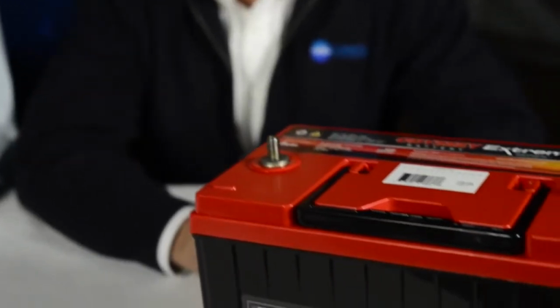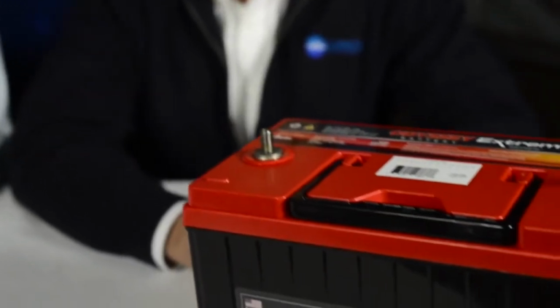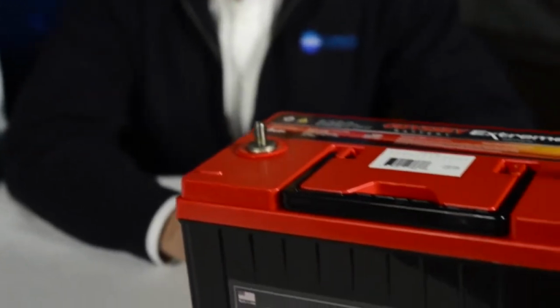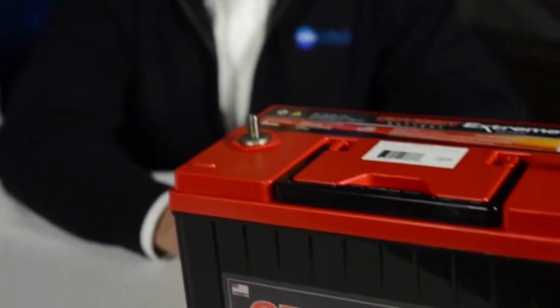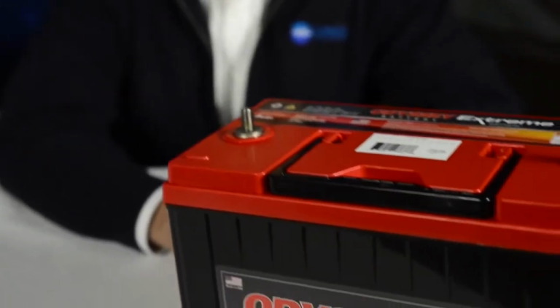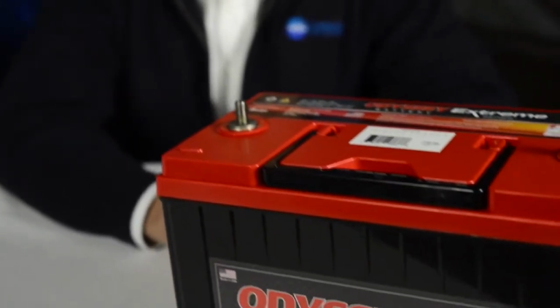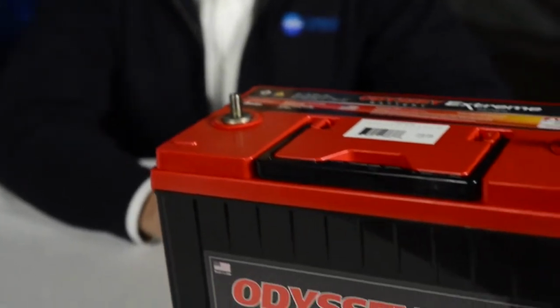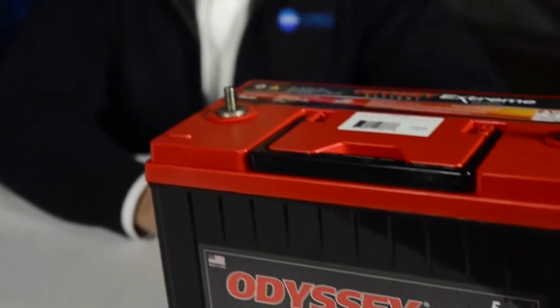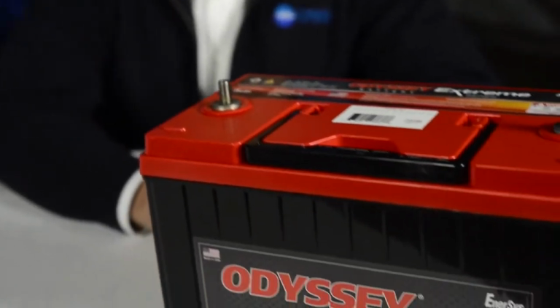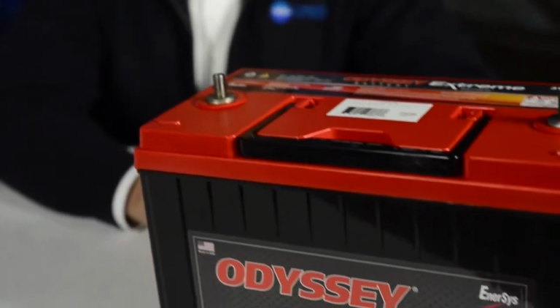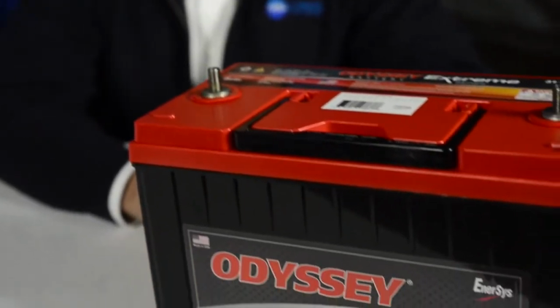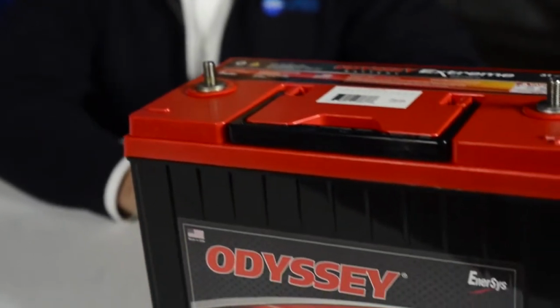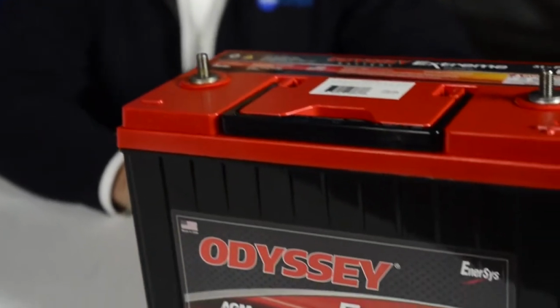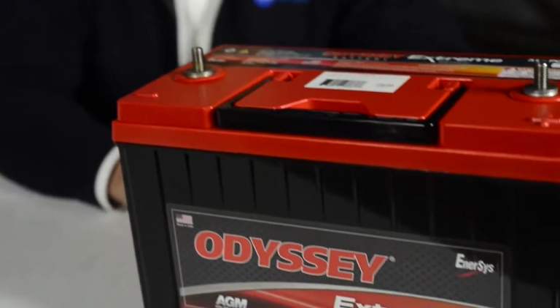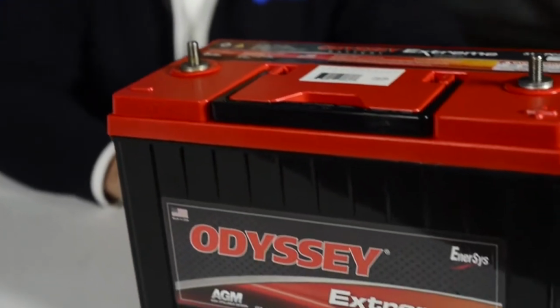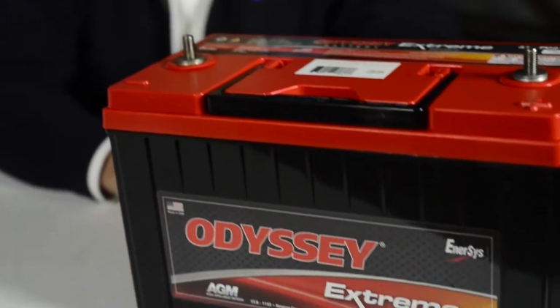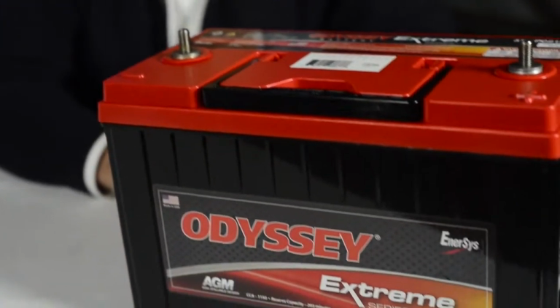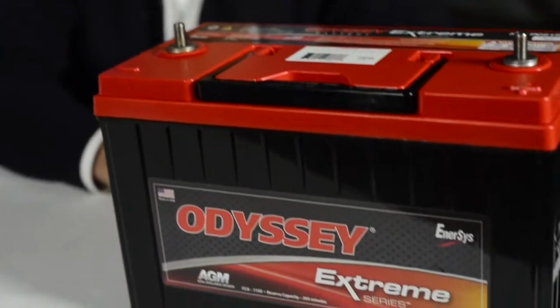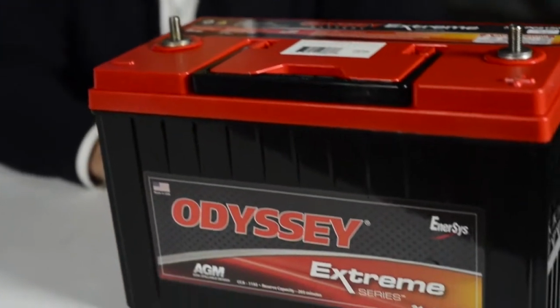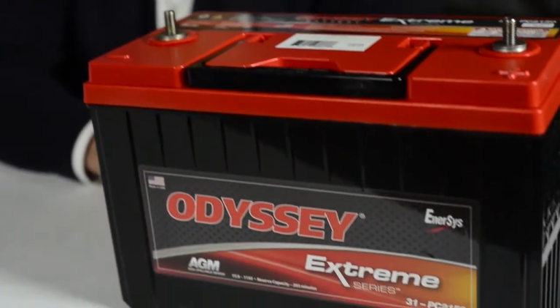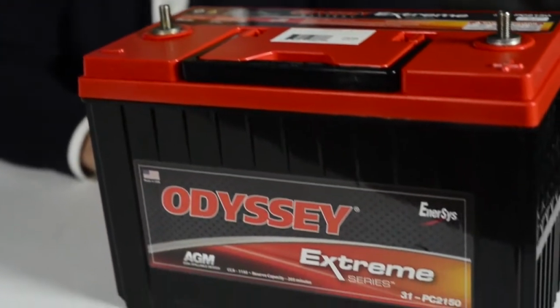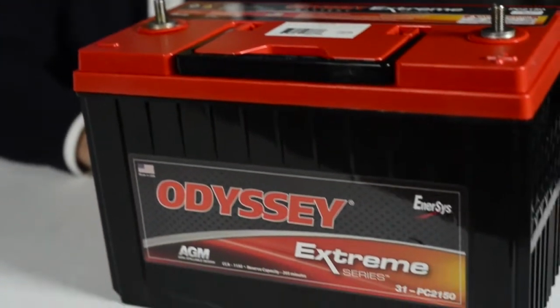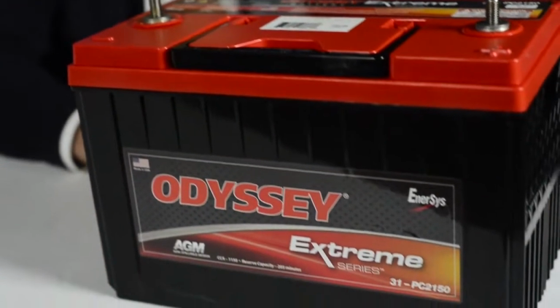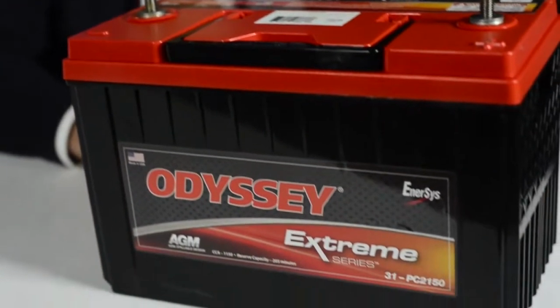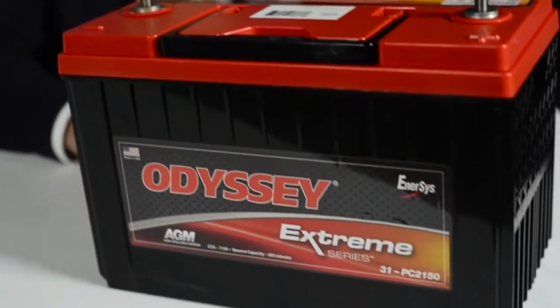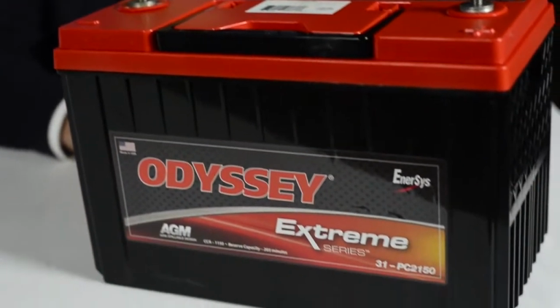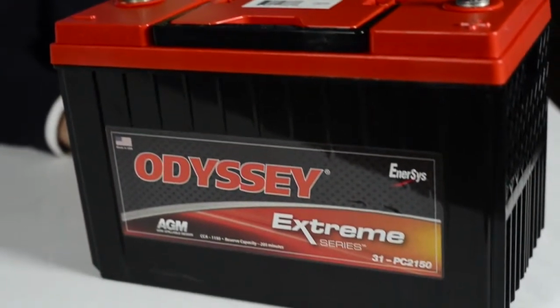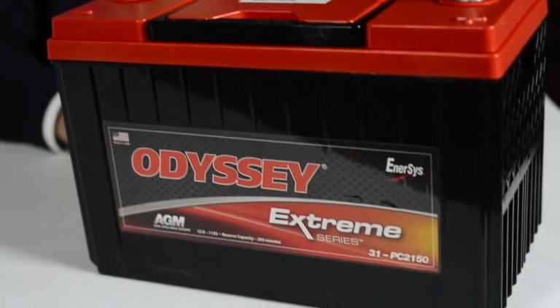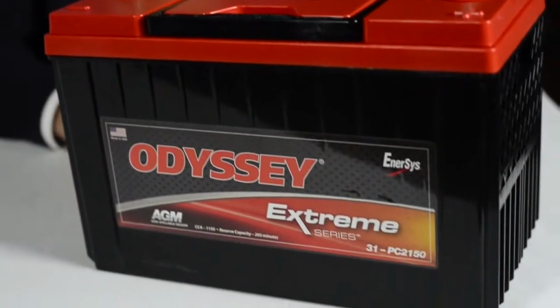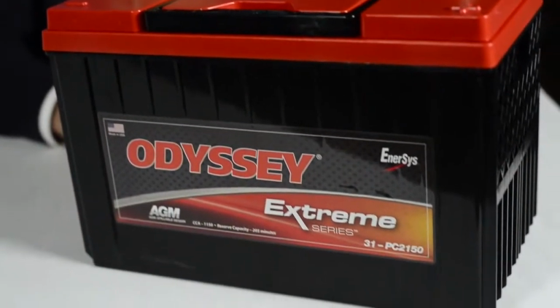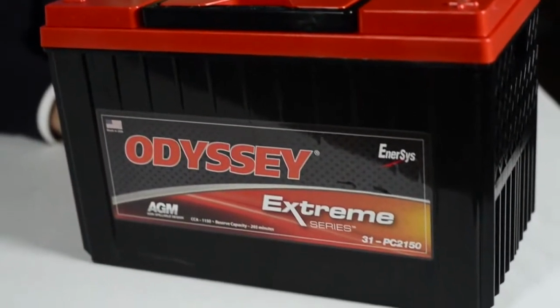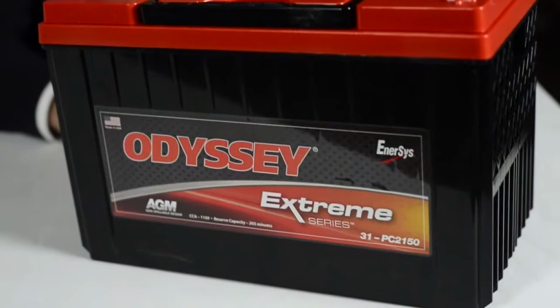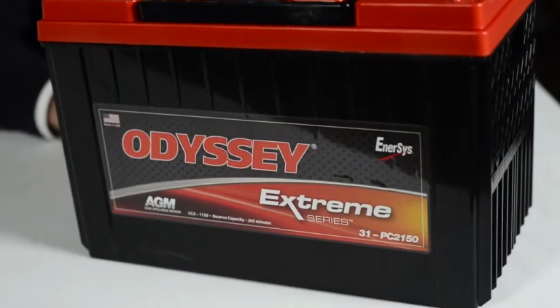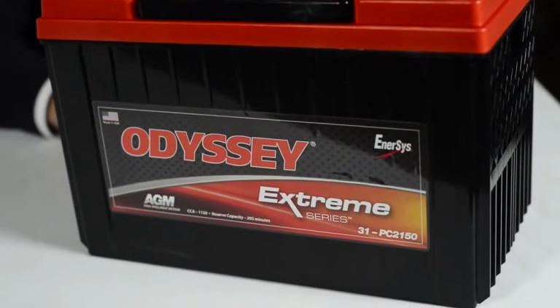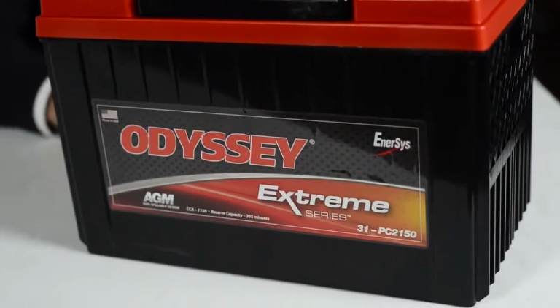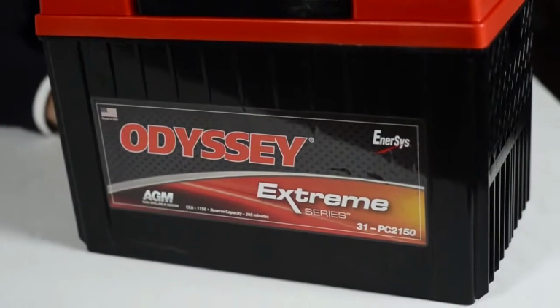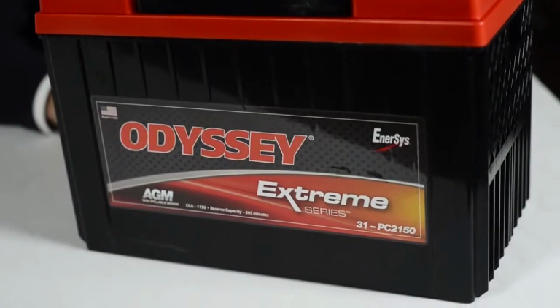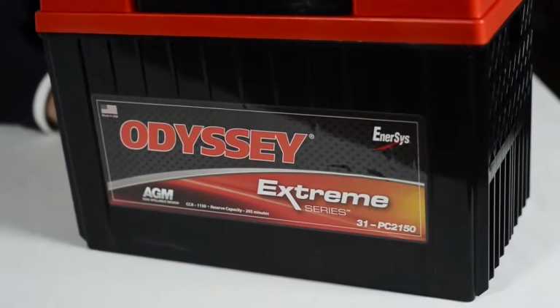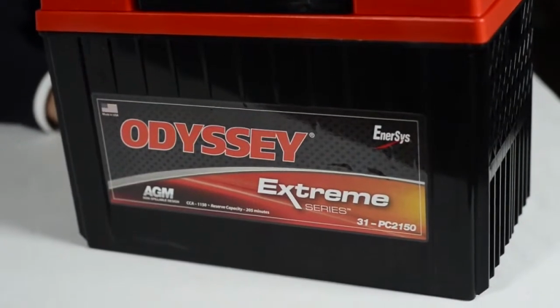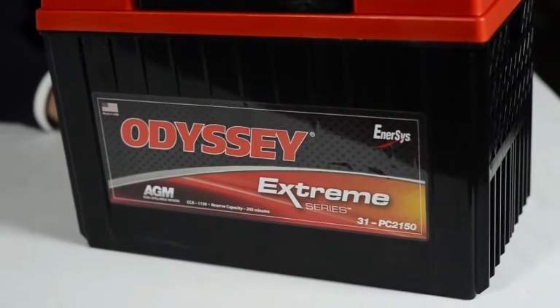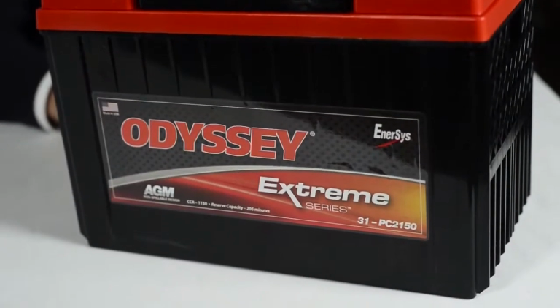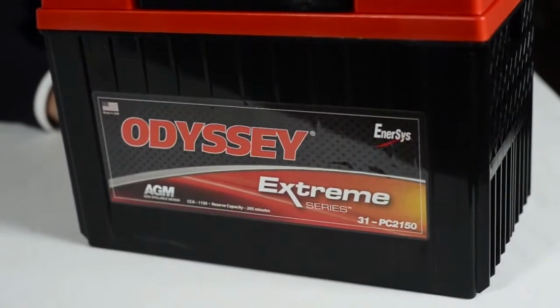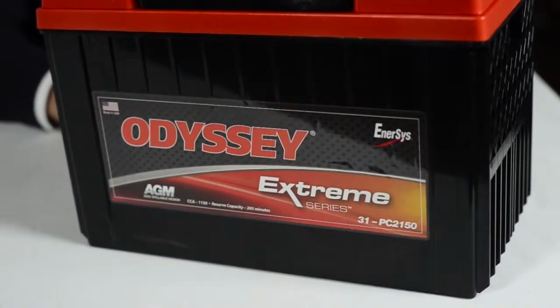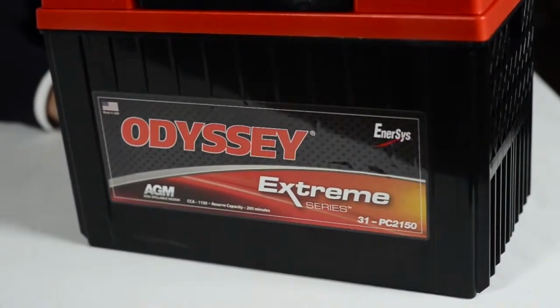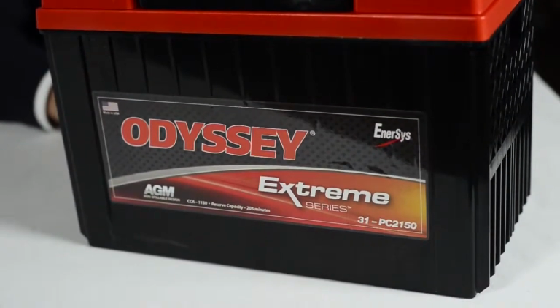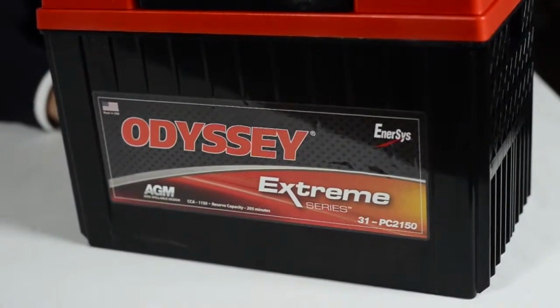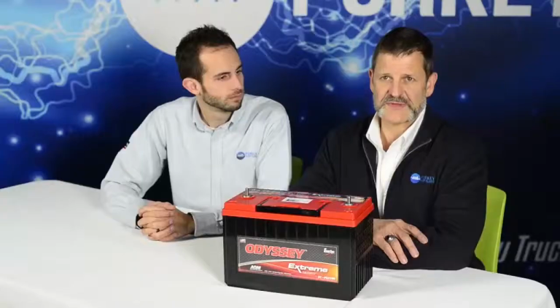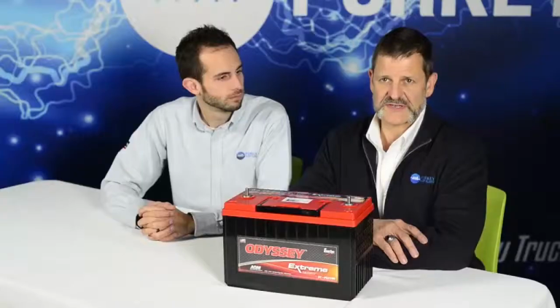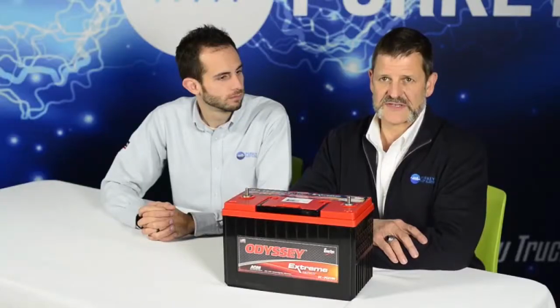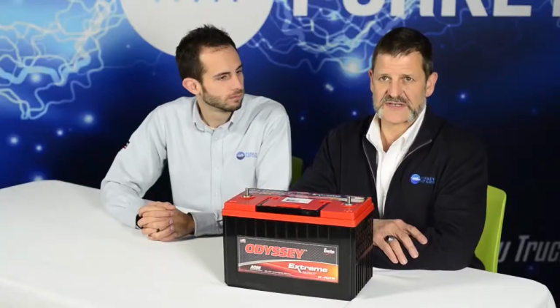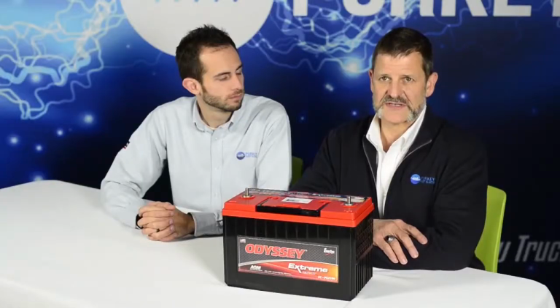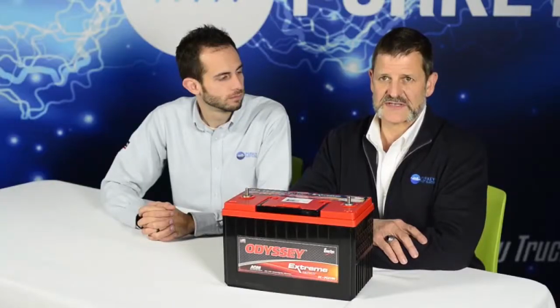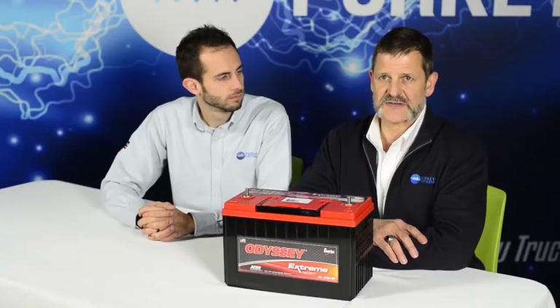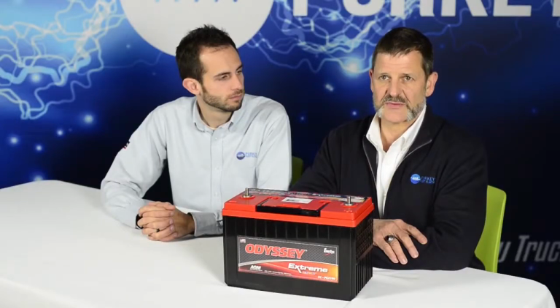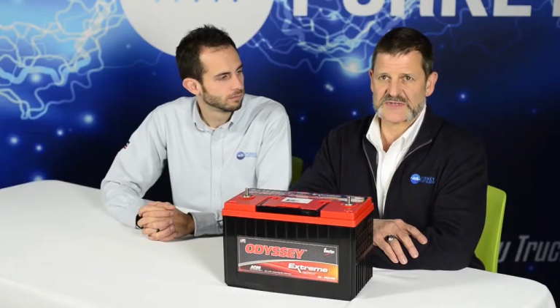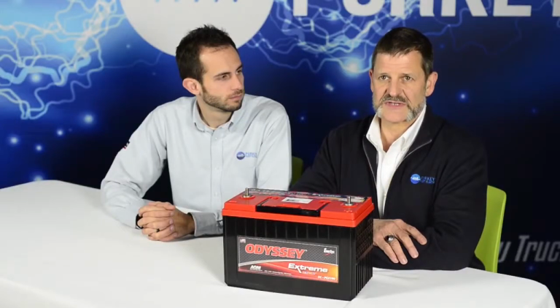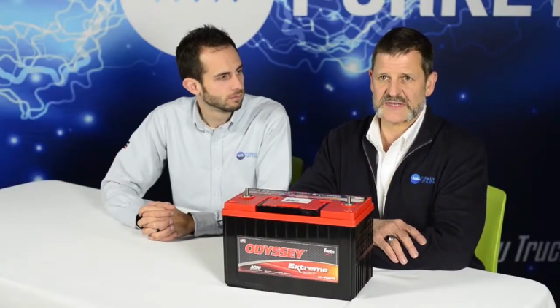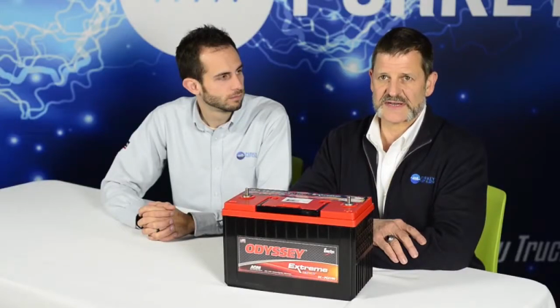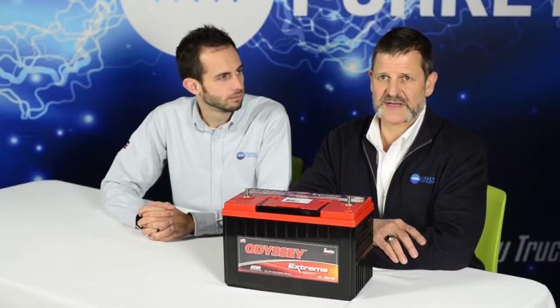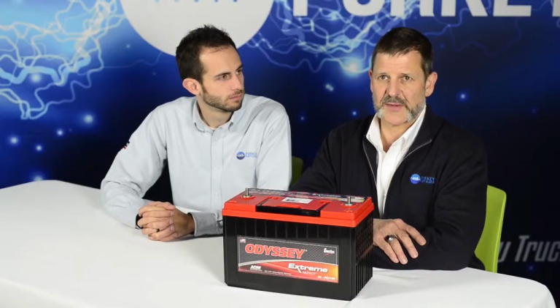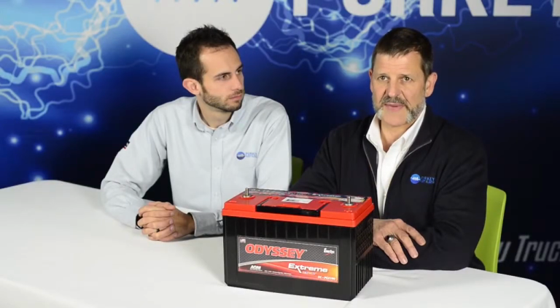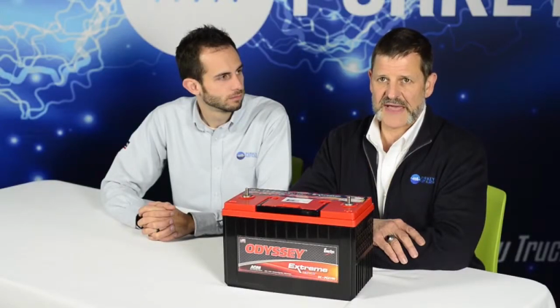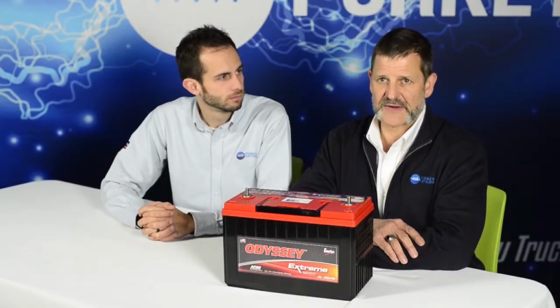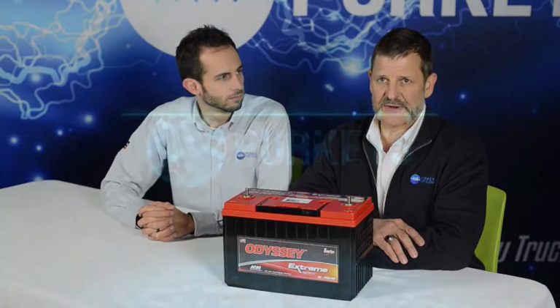We've talked about CCA and reserve capacity and how those are both important things to consider when selecting a battery.